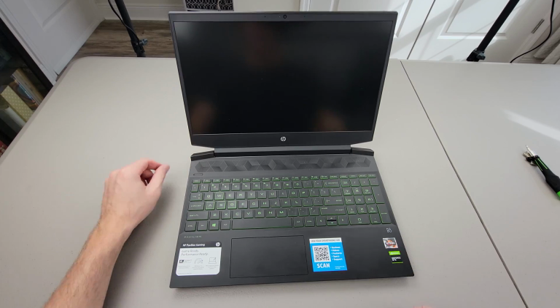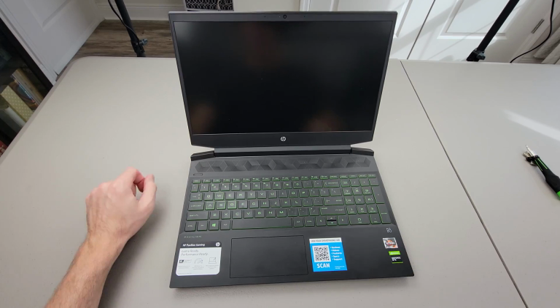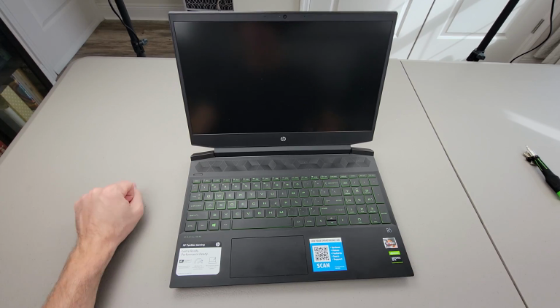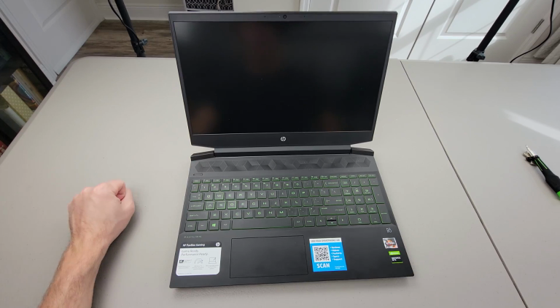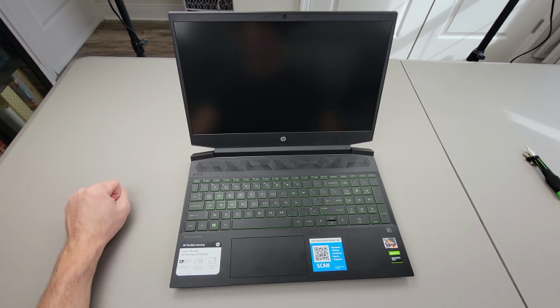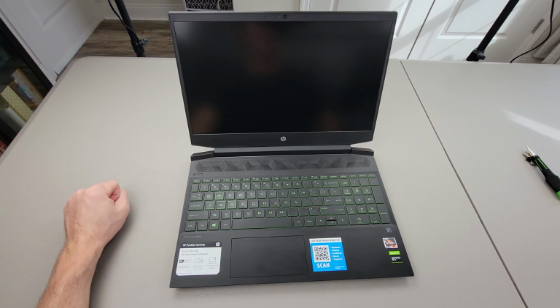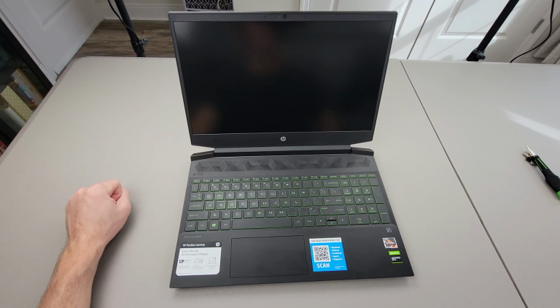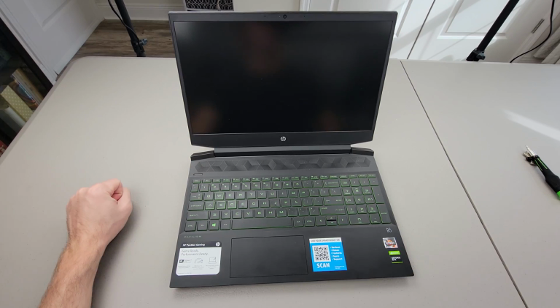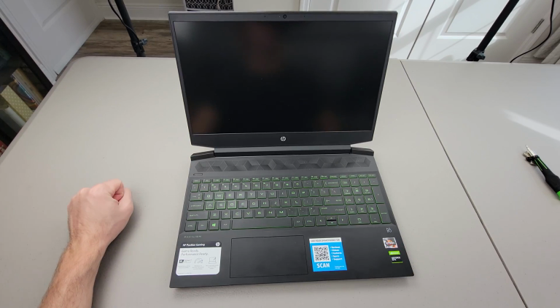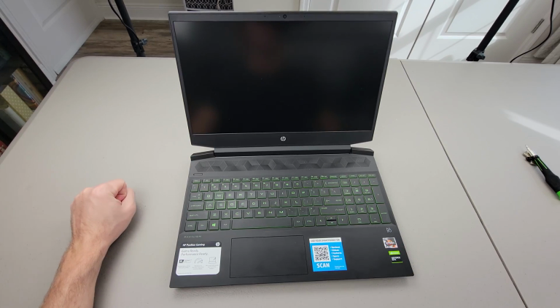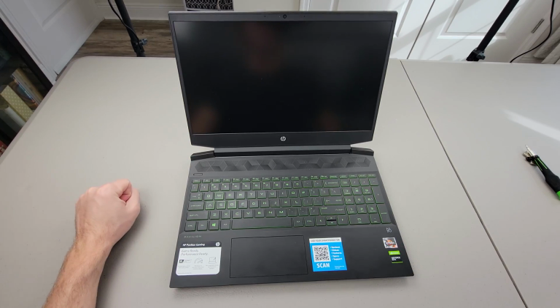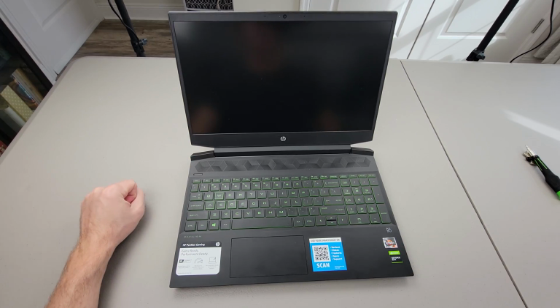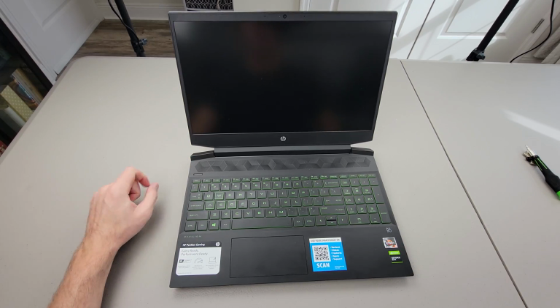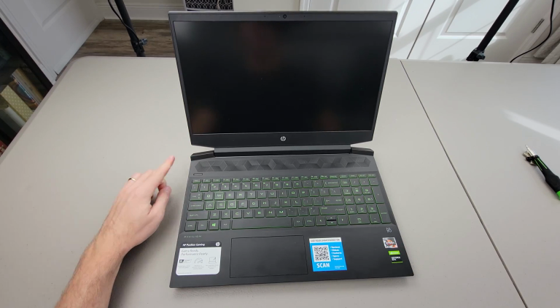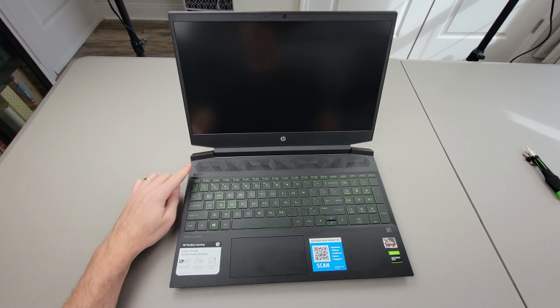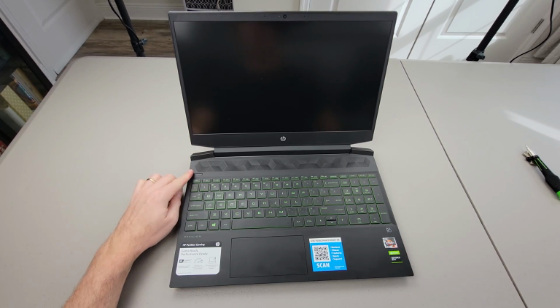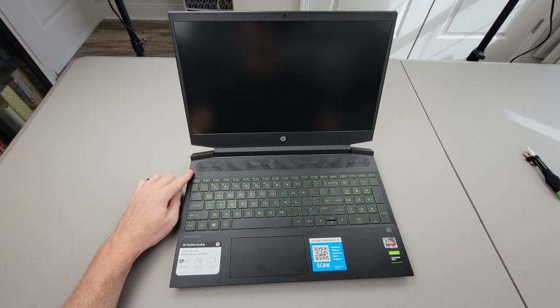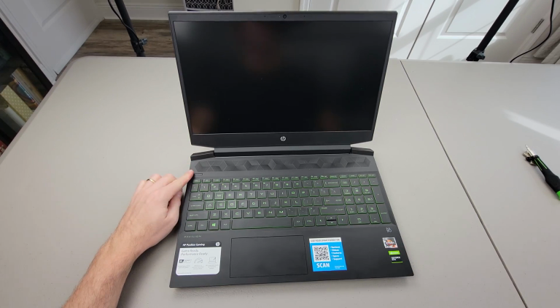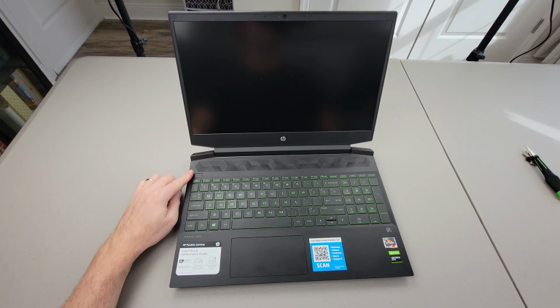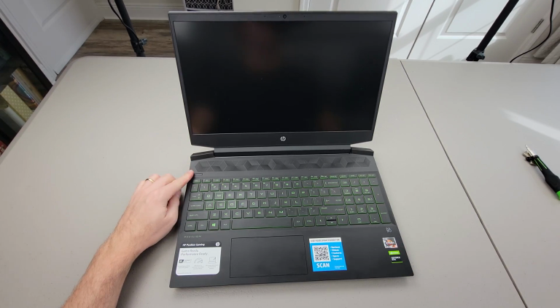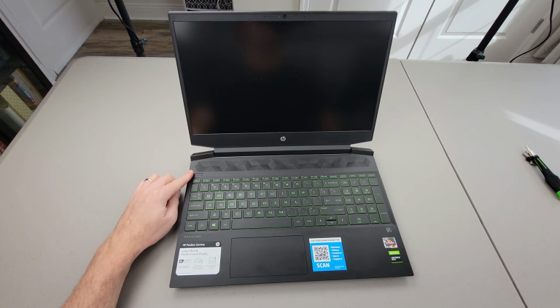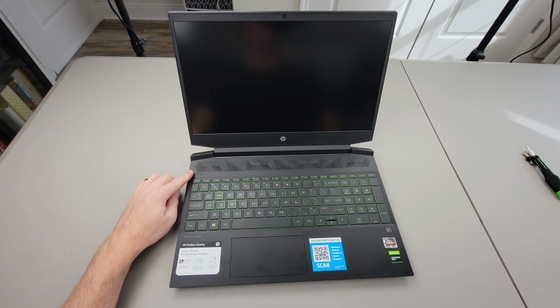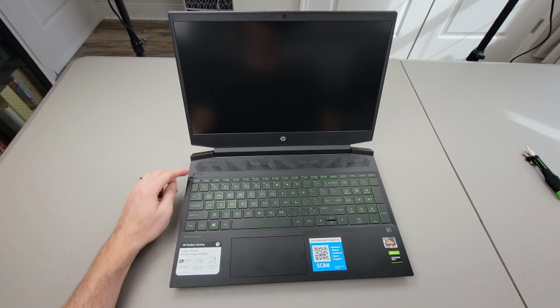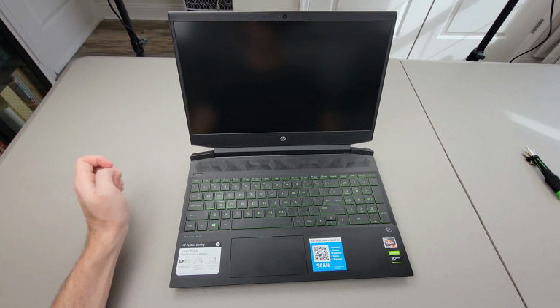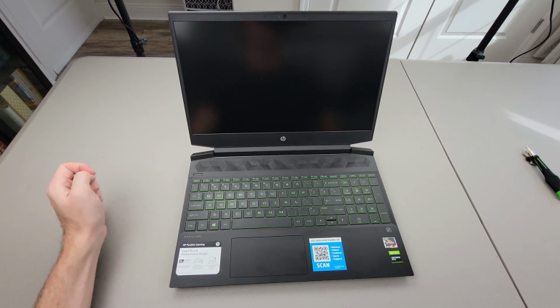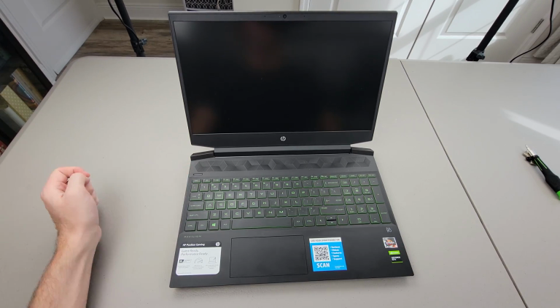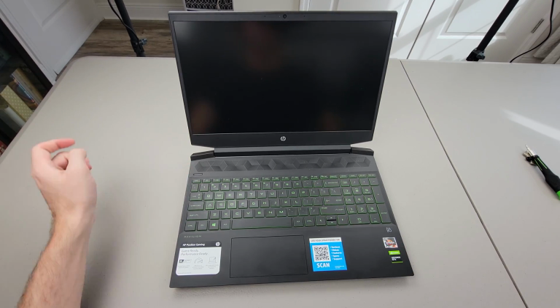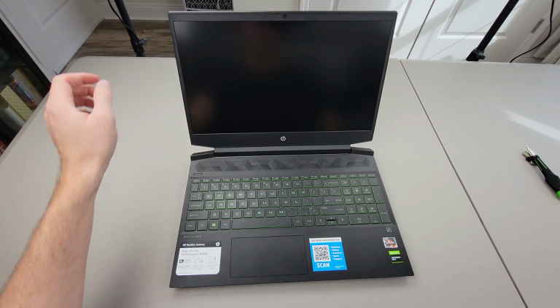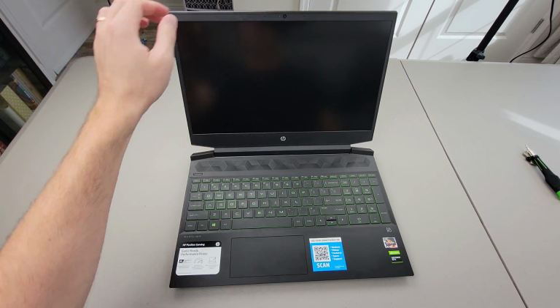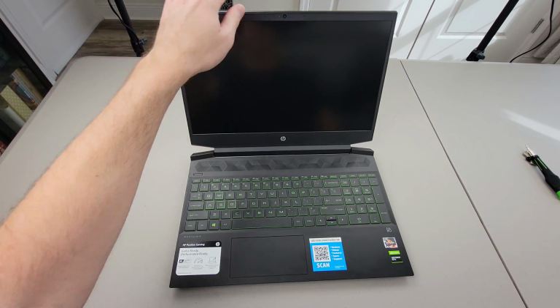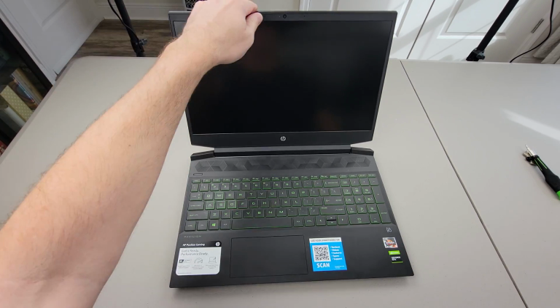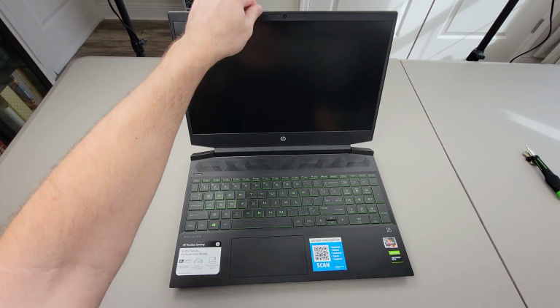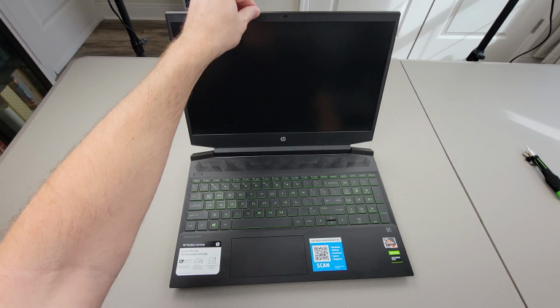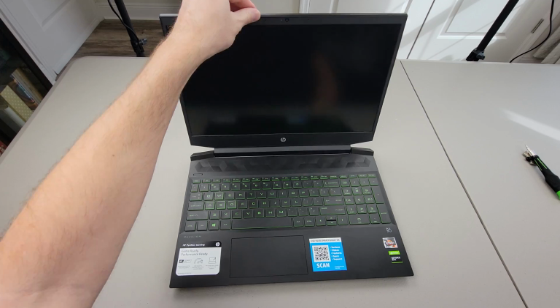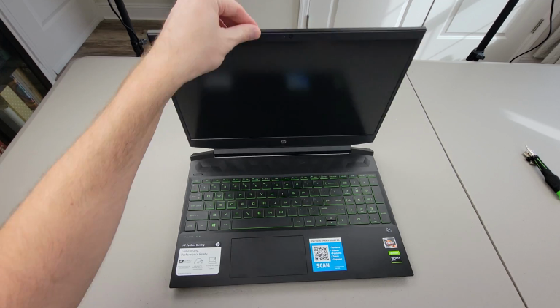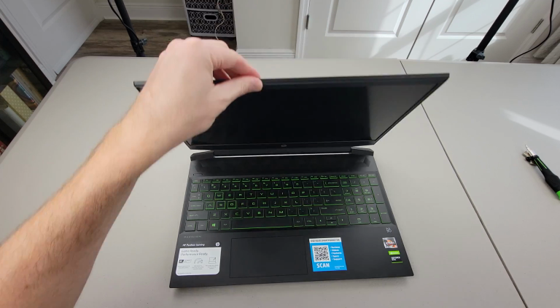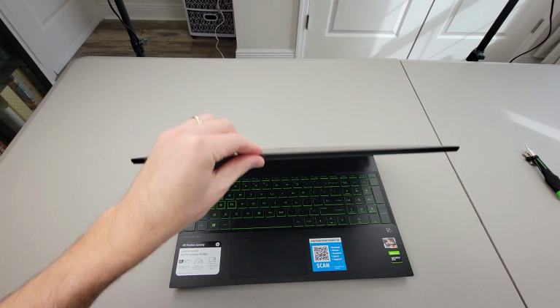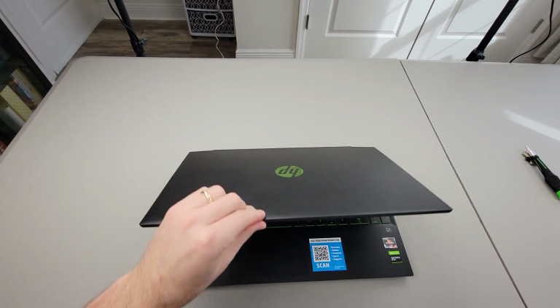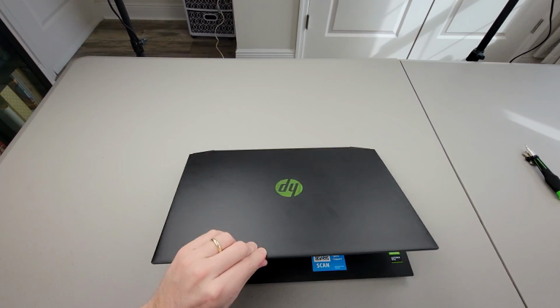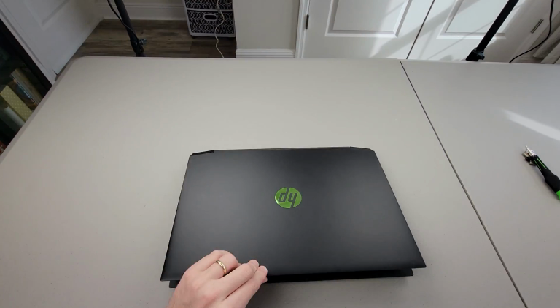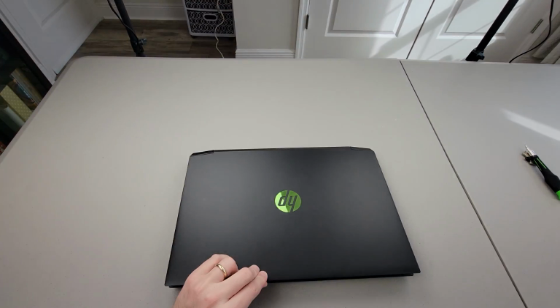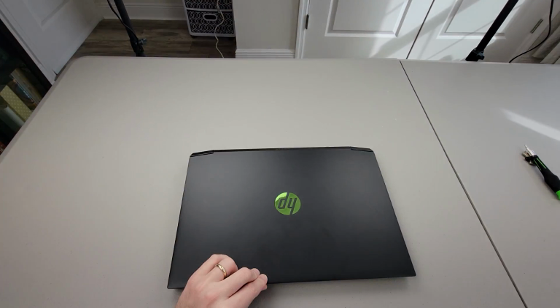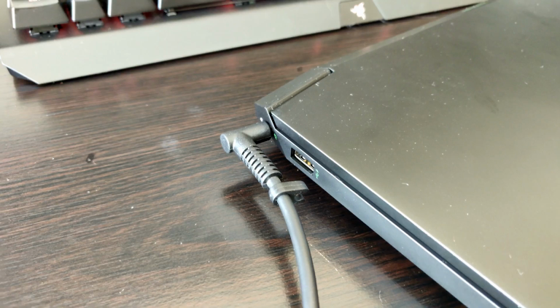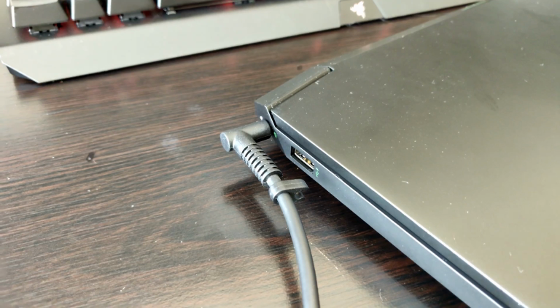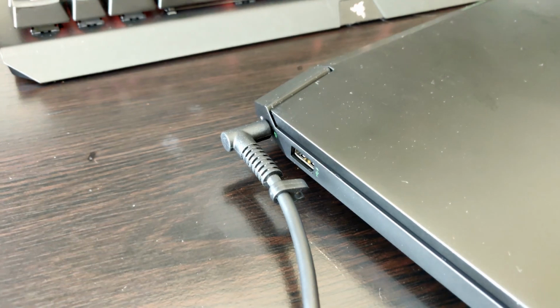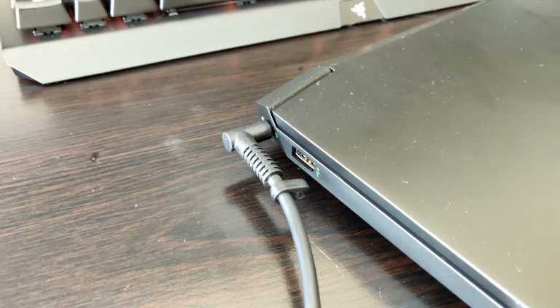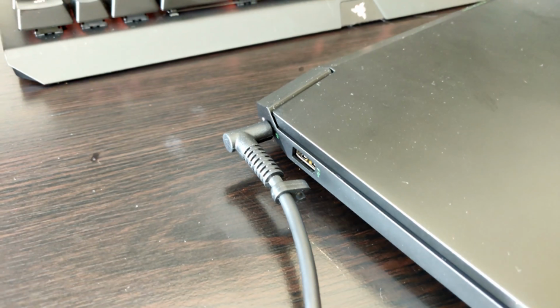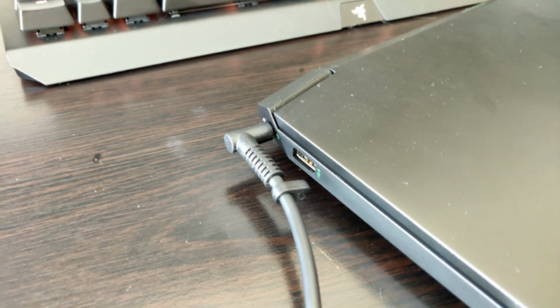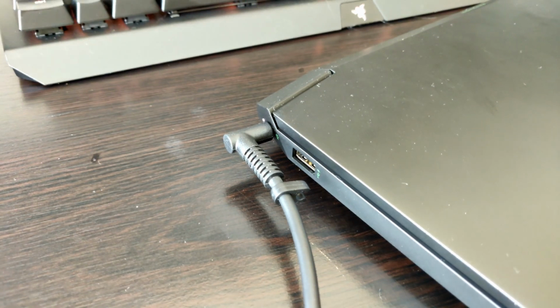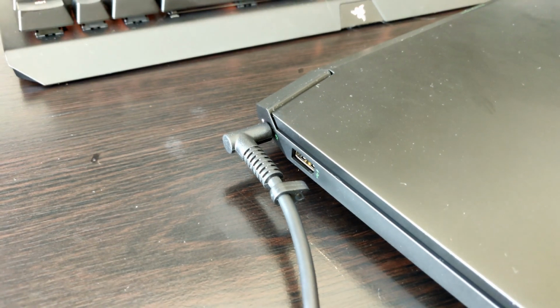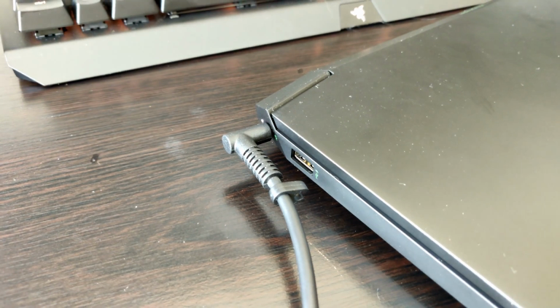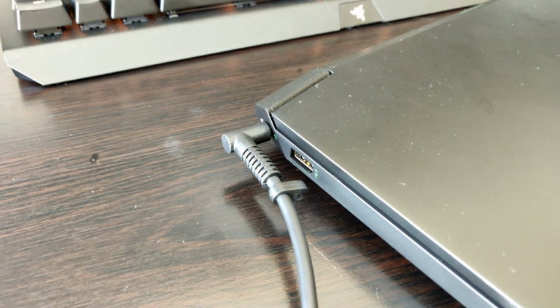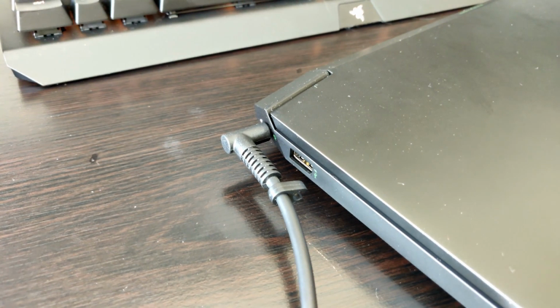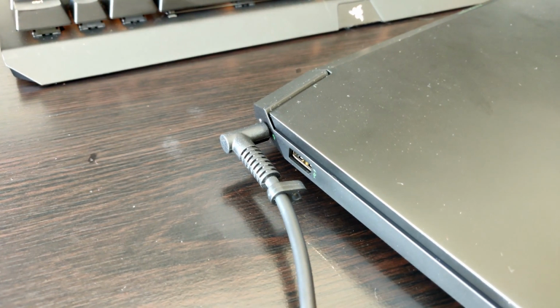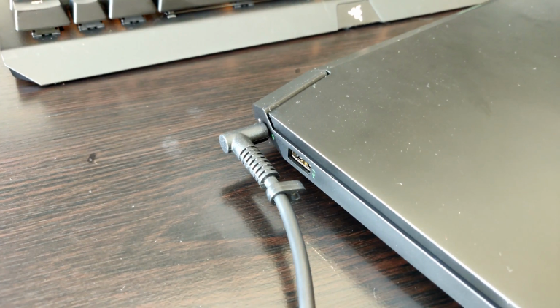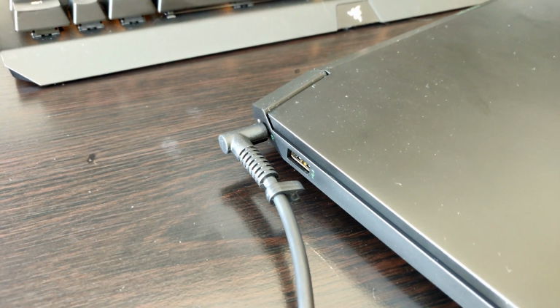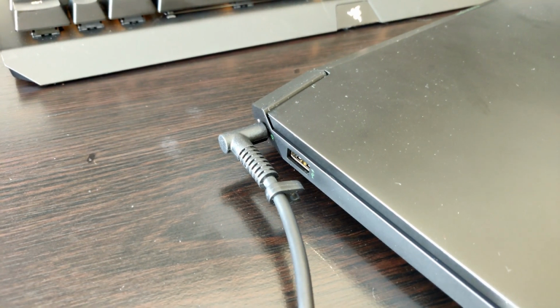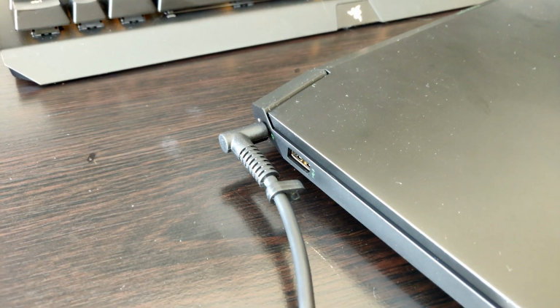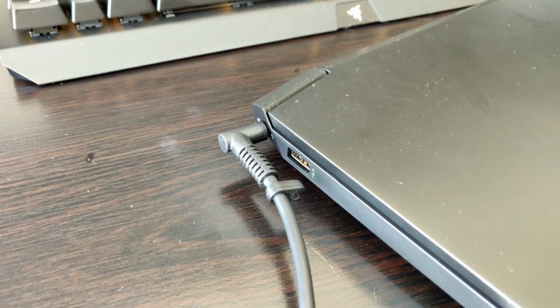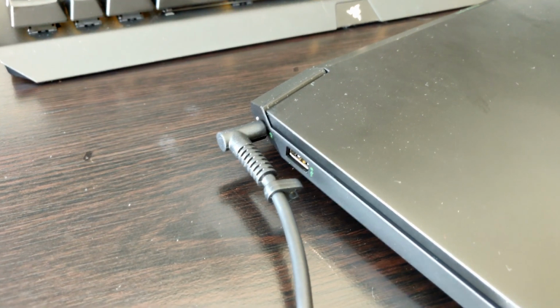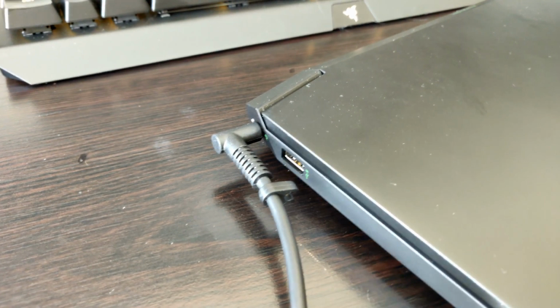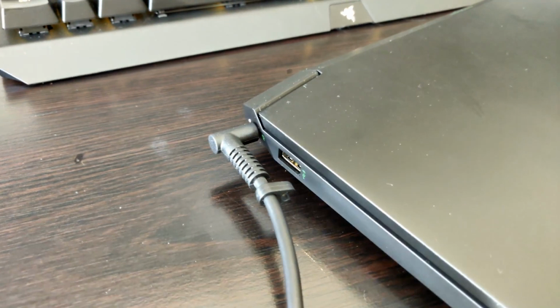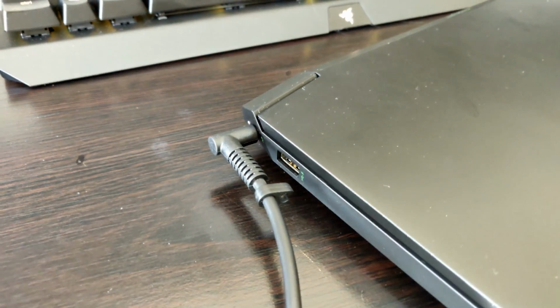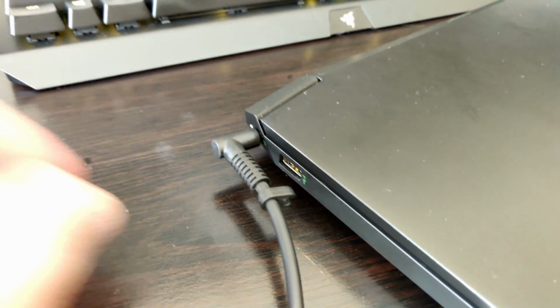If you haven't already, begin by turning off the power. Also make sure you unplug the charging cable.